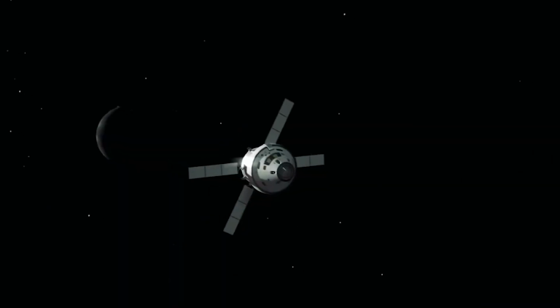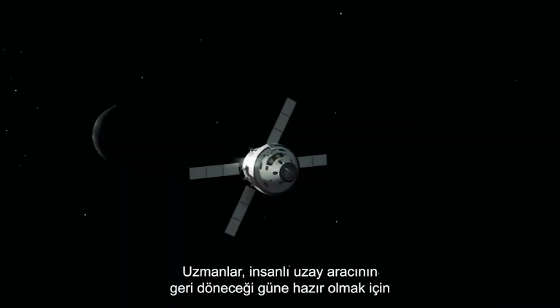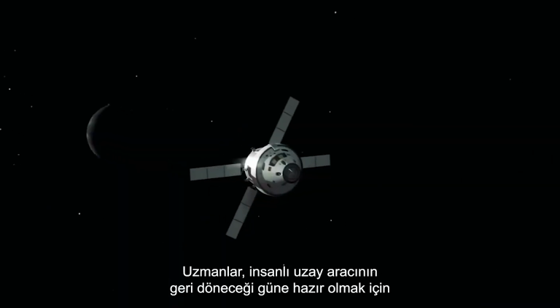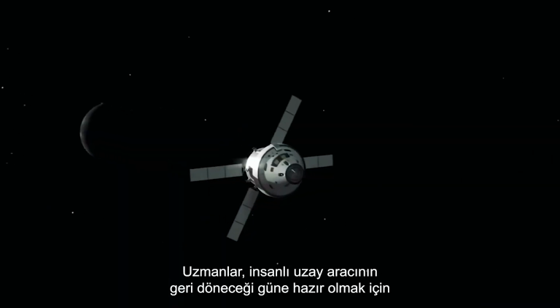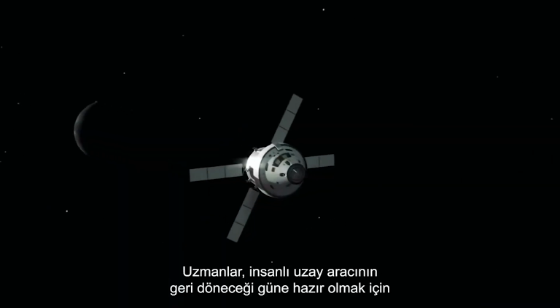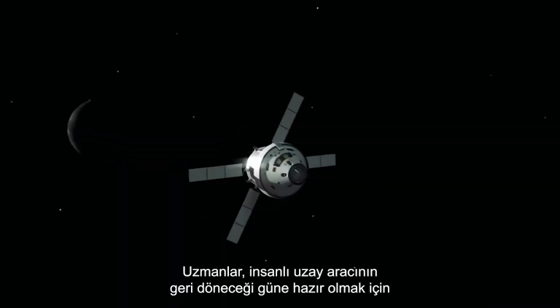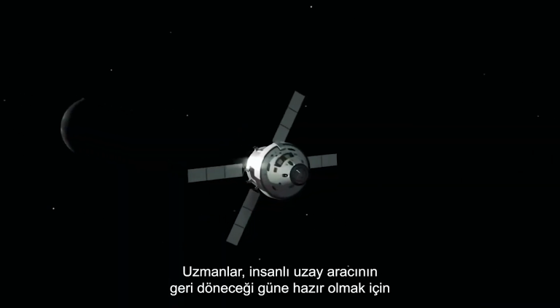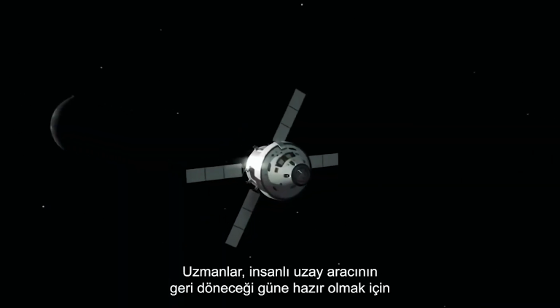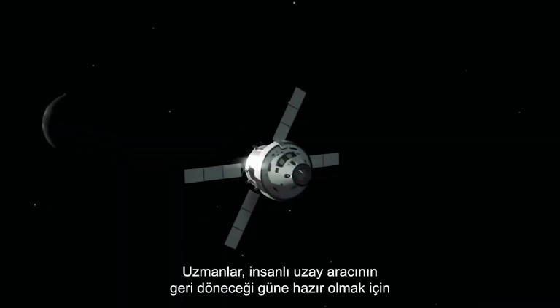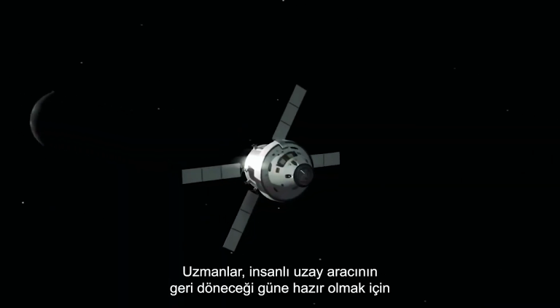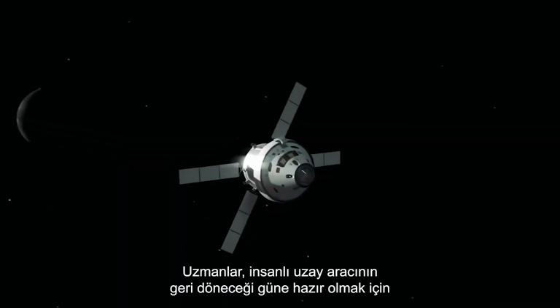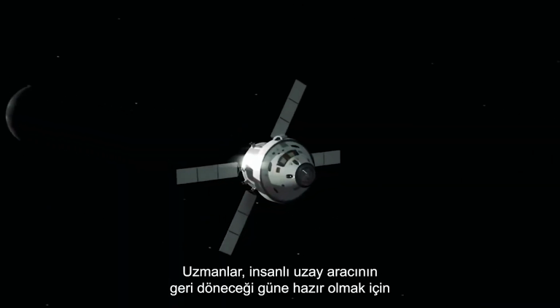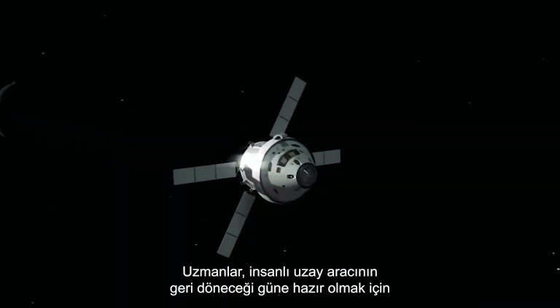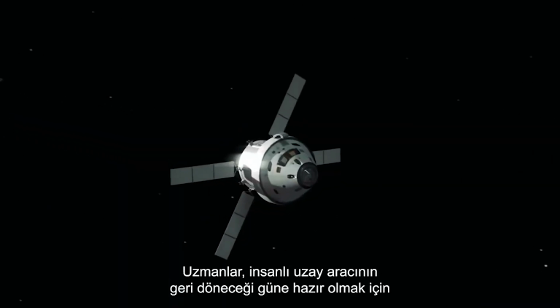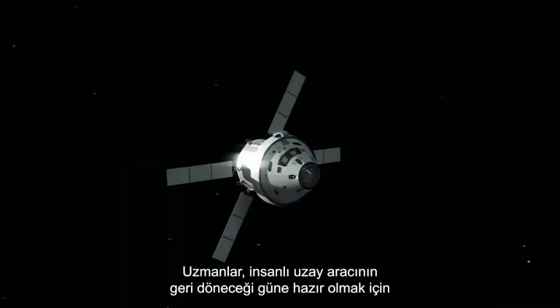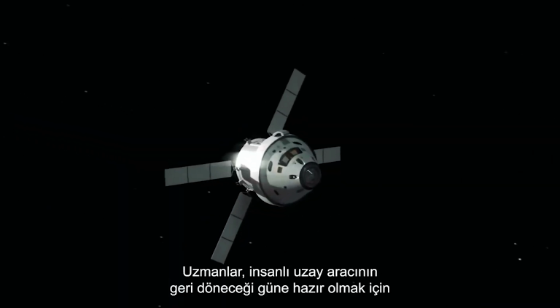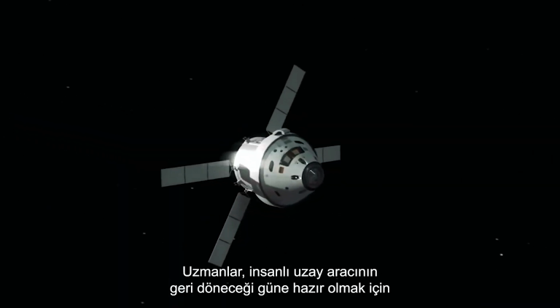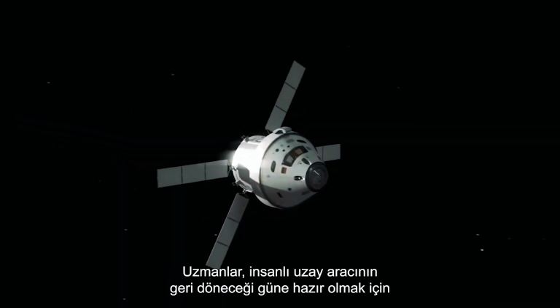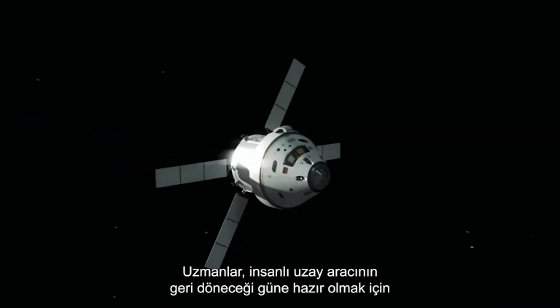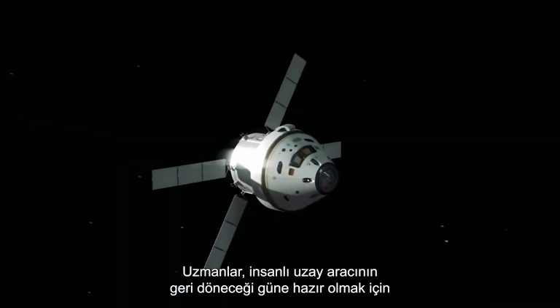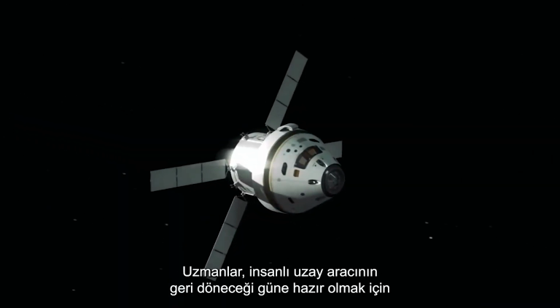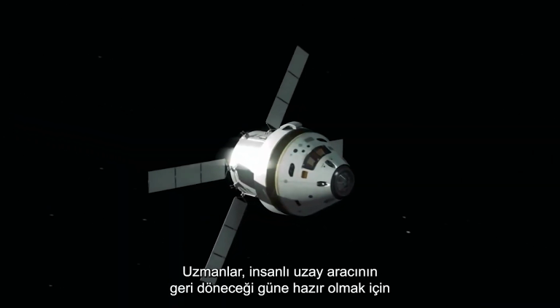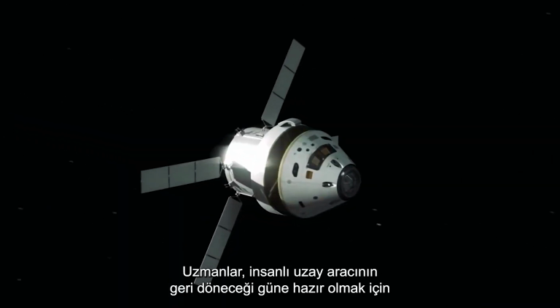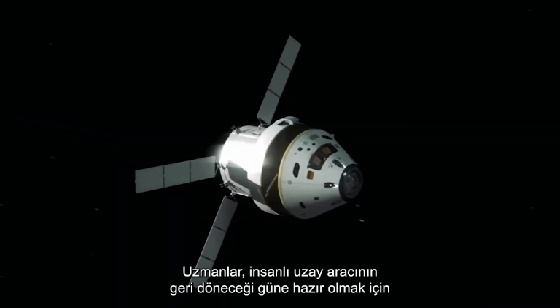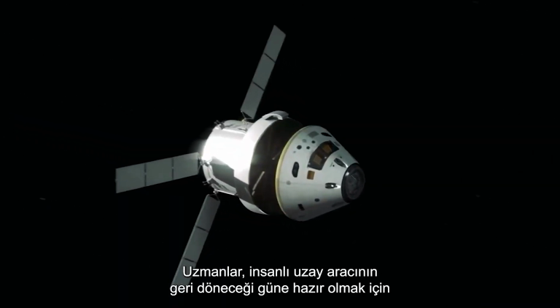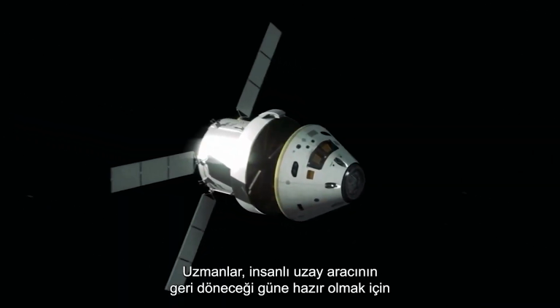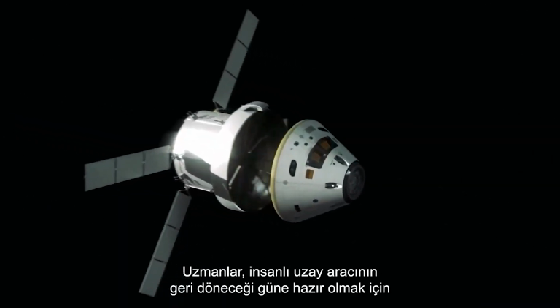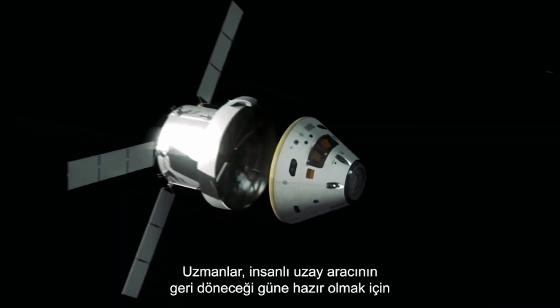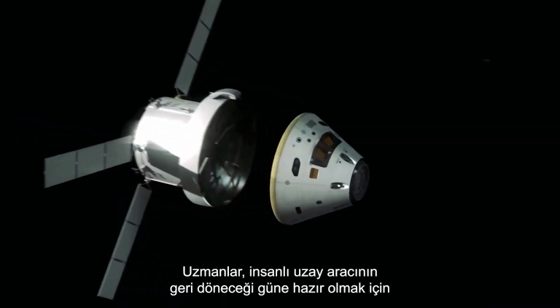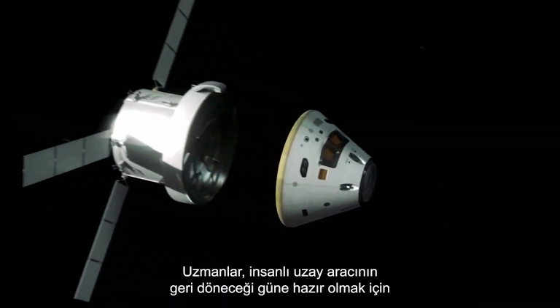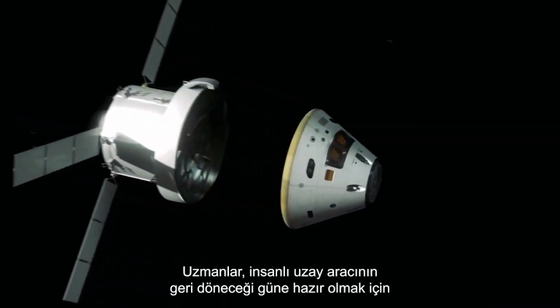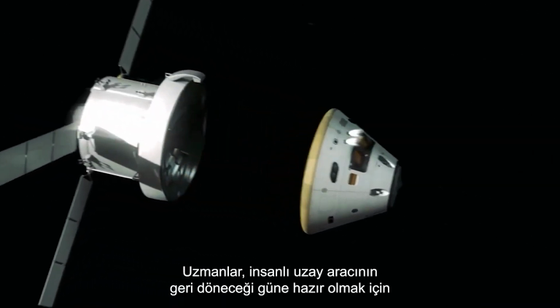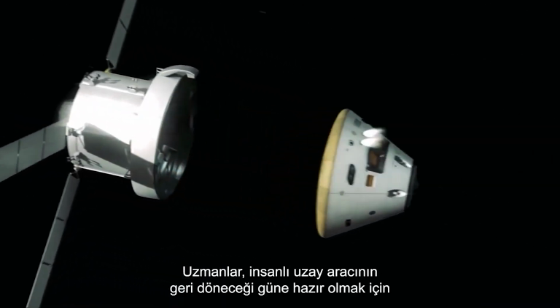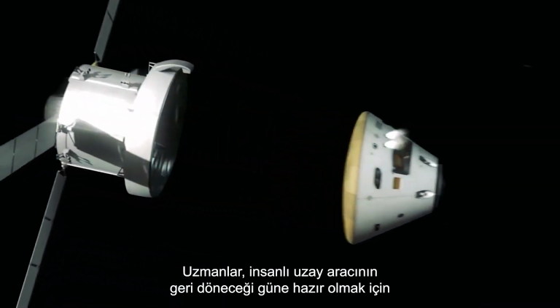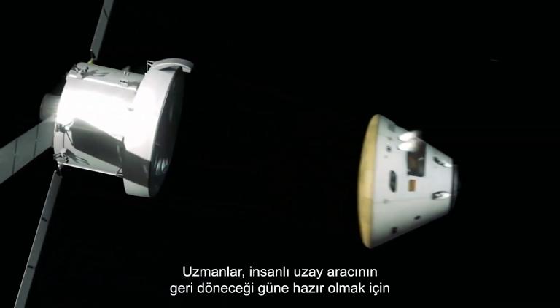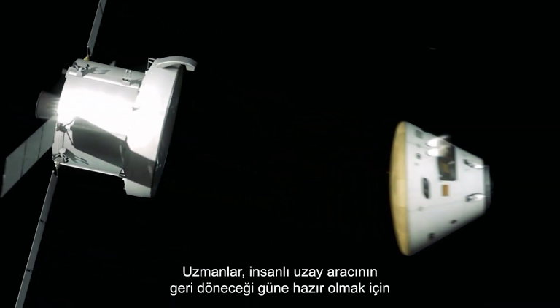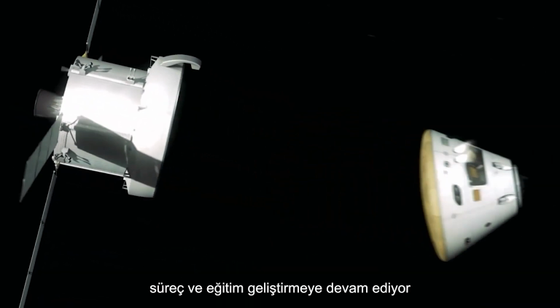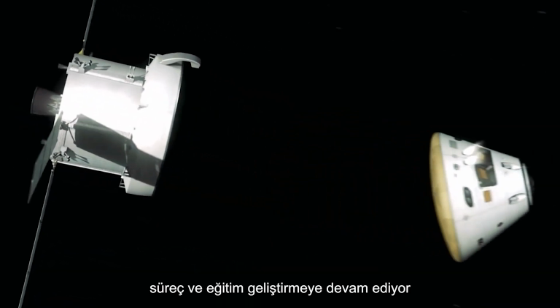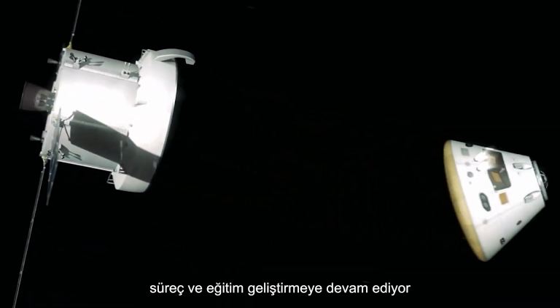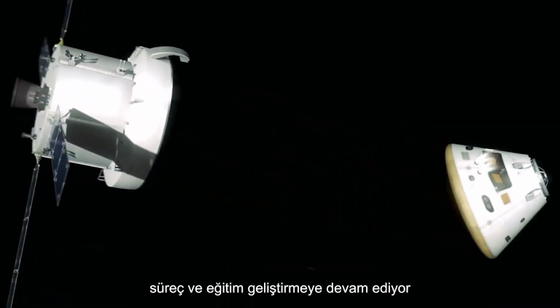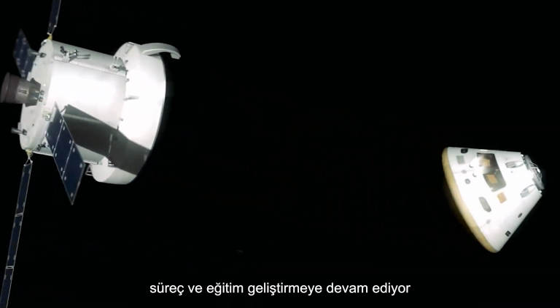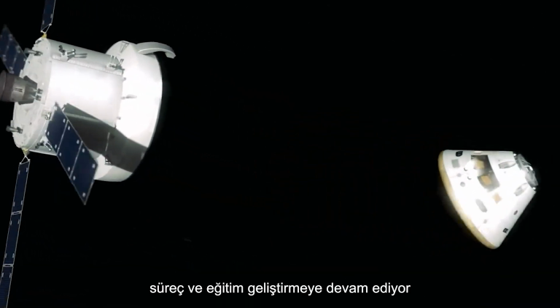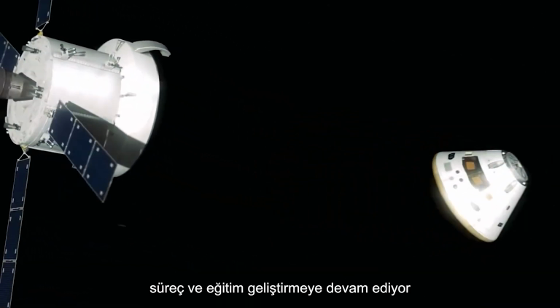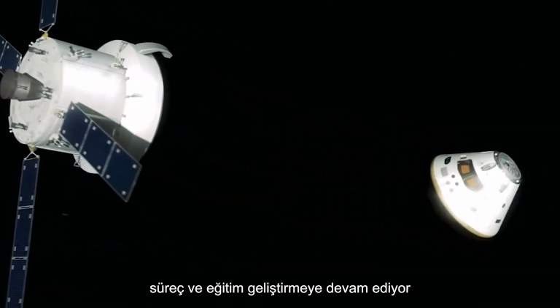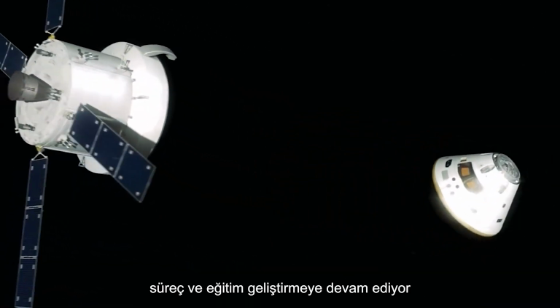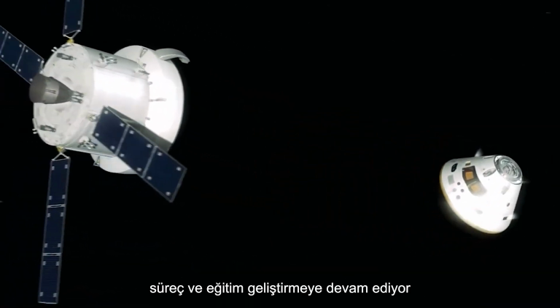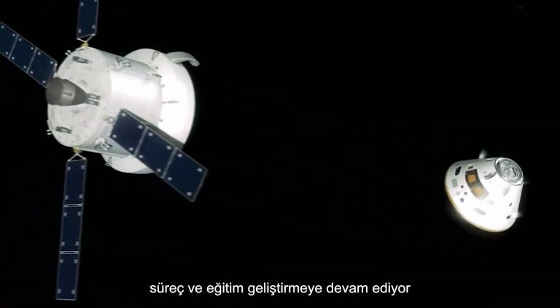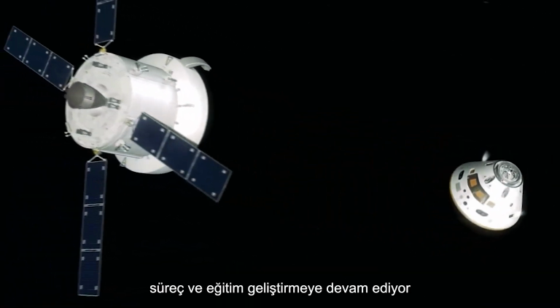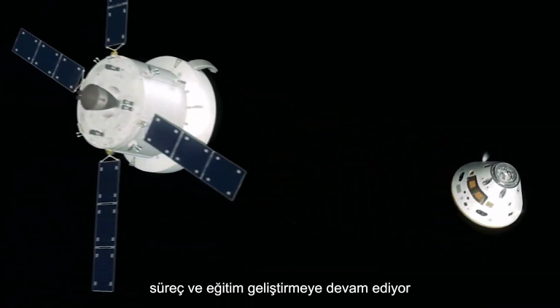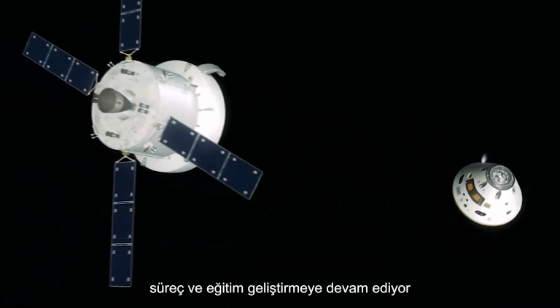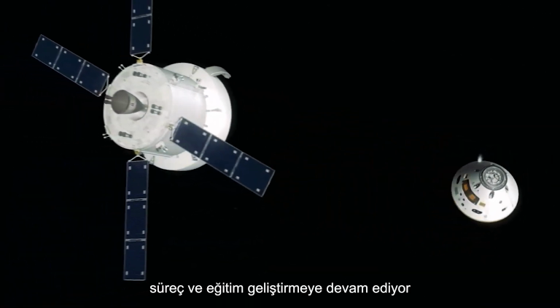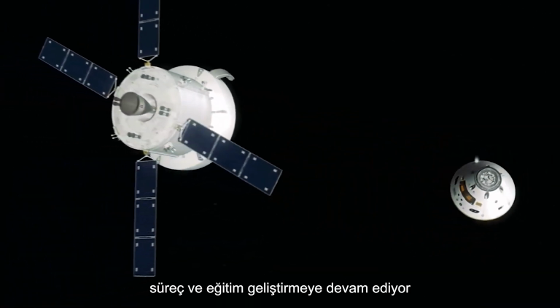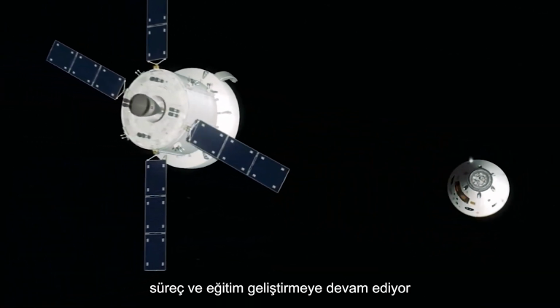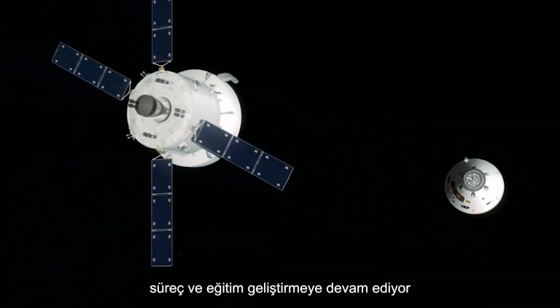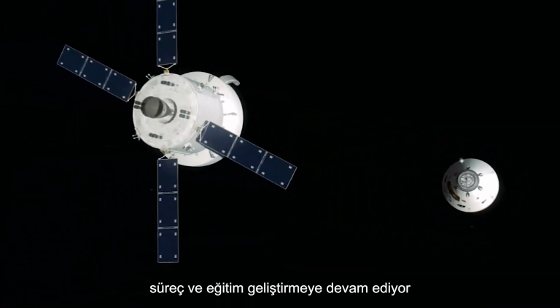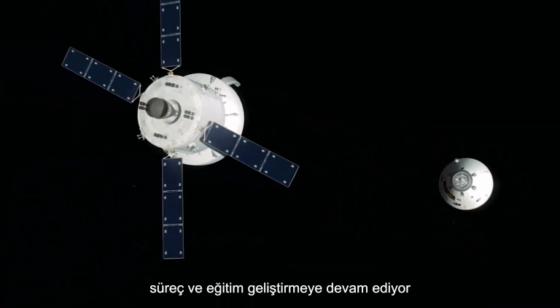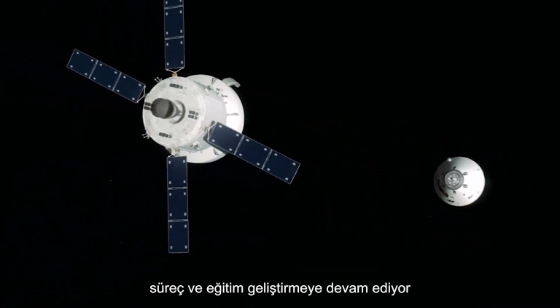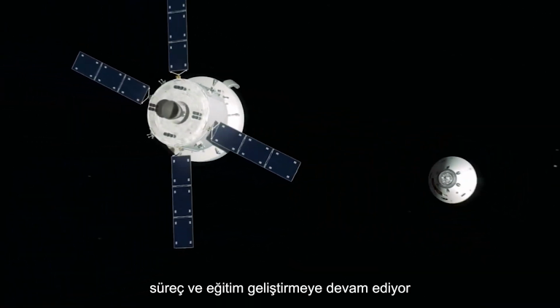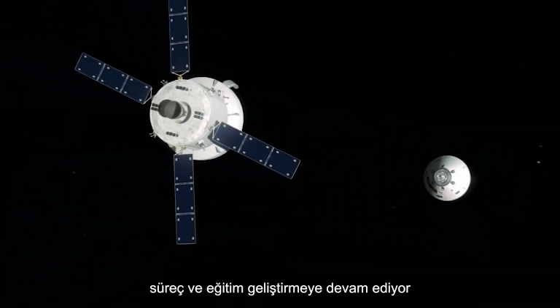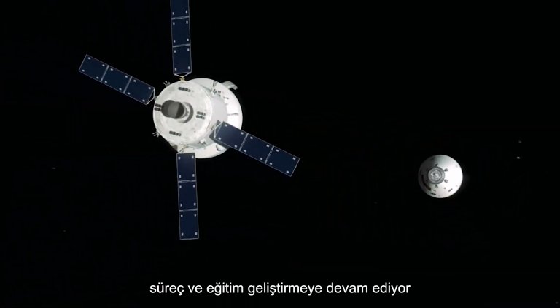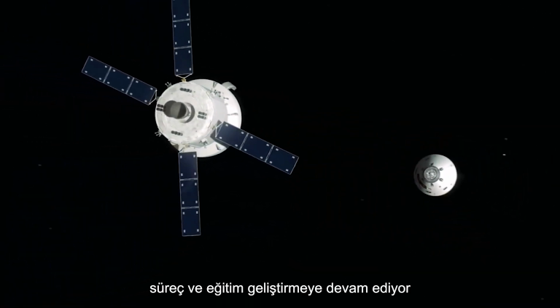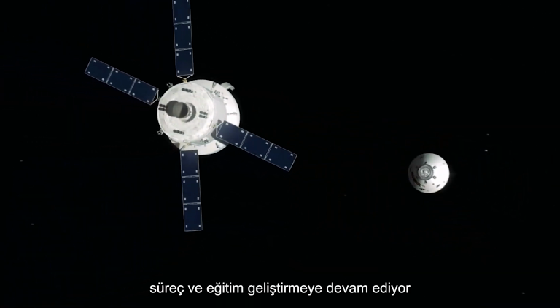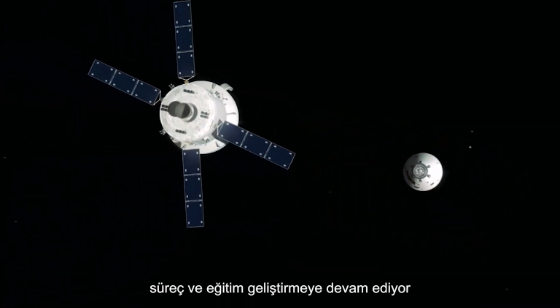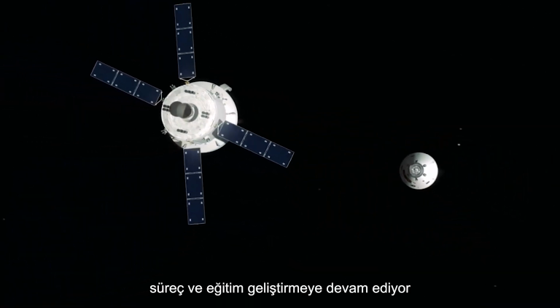Experts continue to evolve the process and training in readiness for the day when a manned flight returns from deep space.